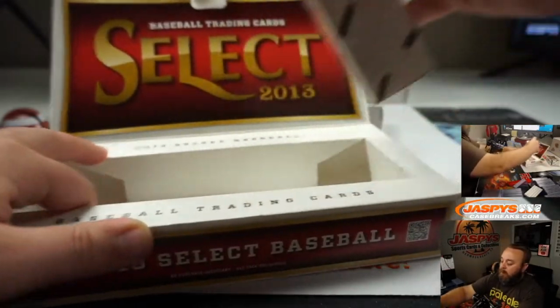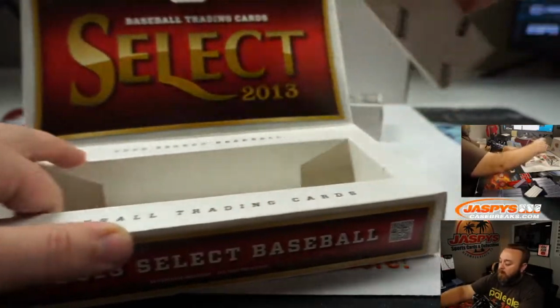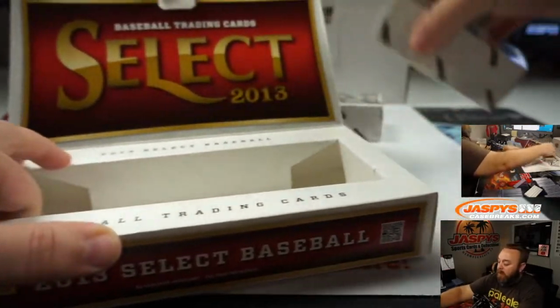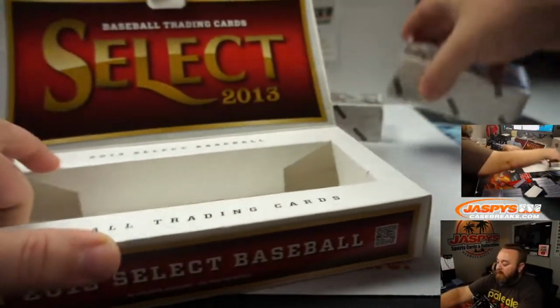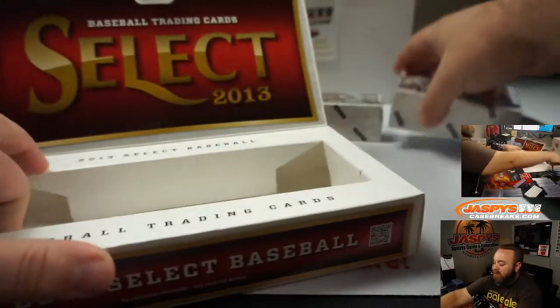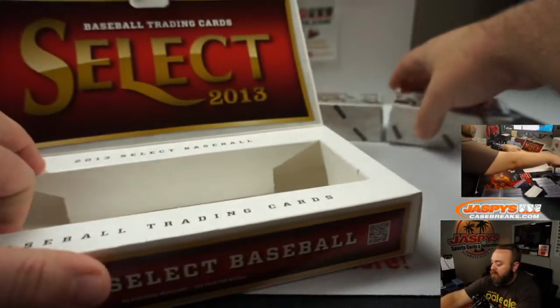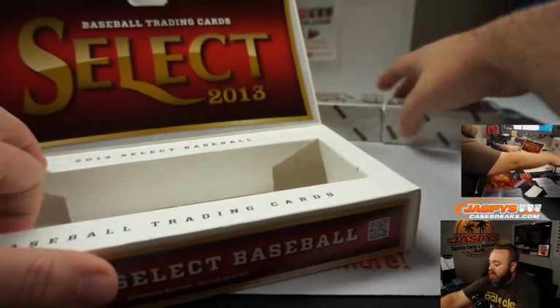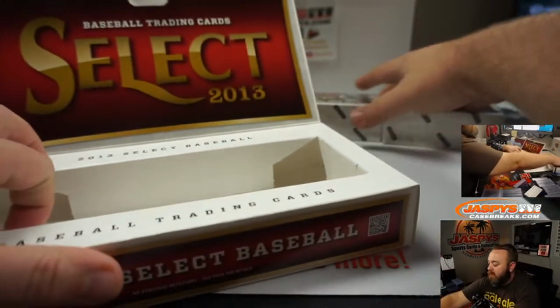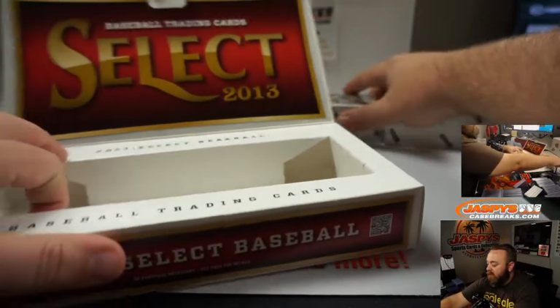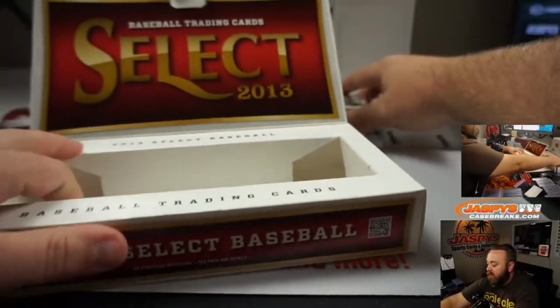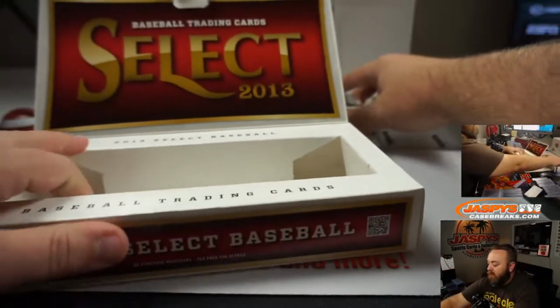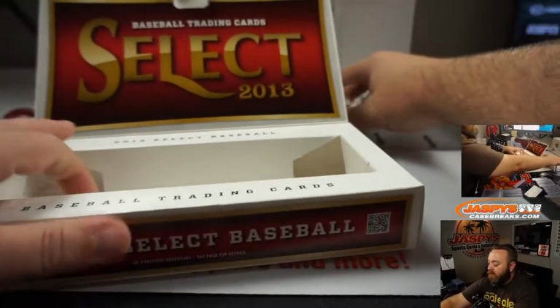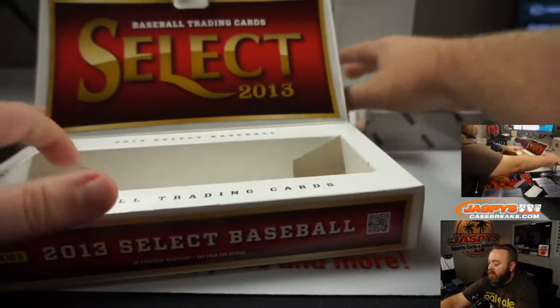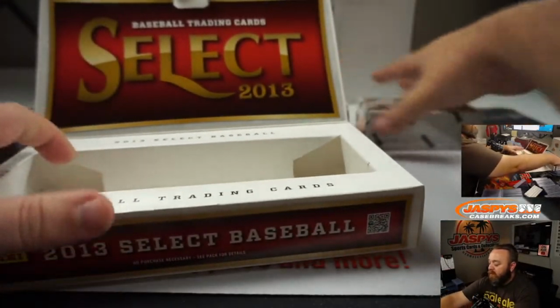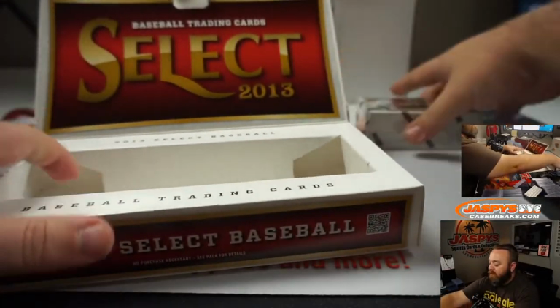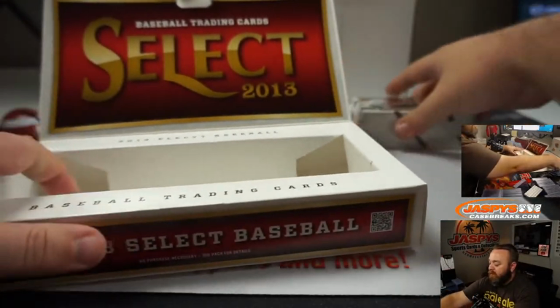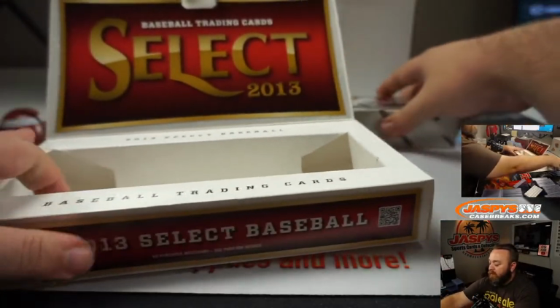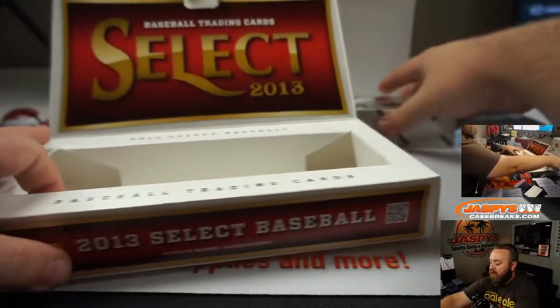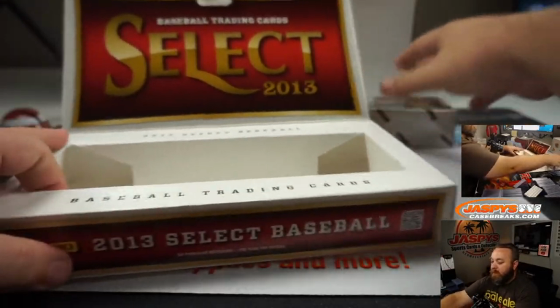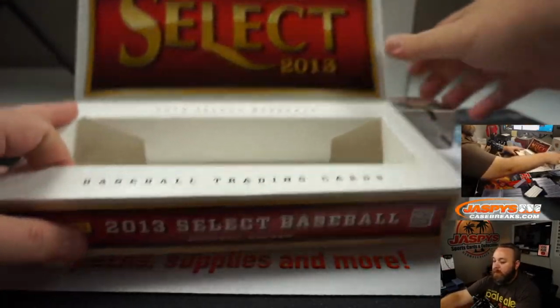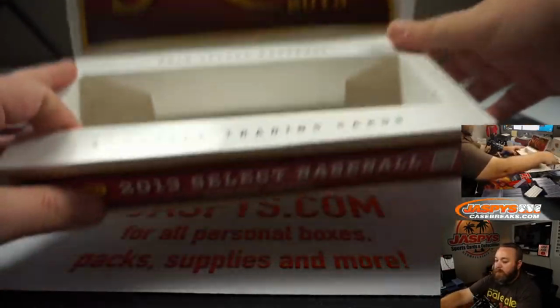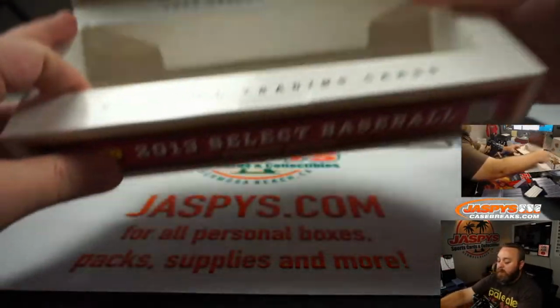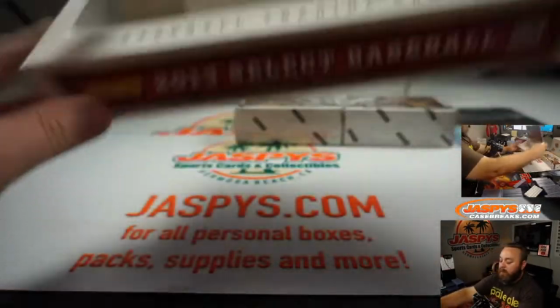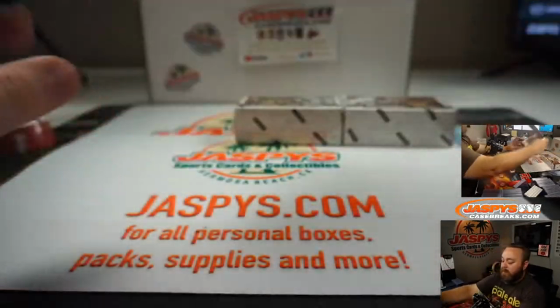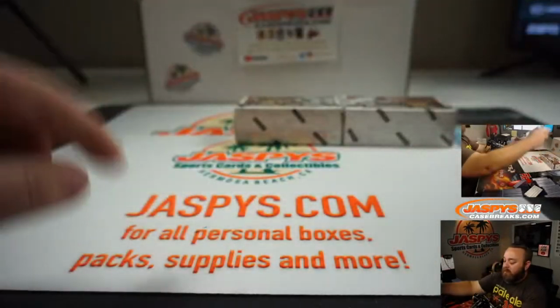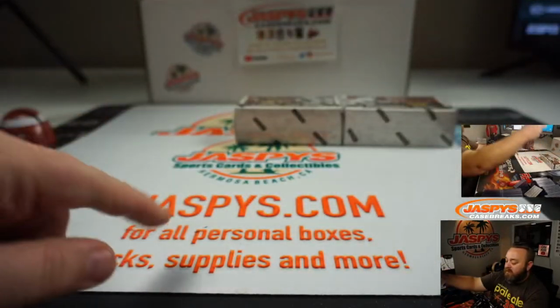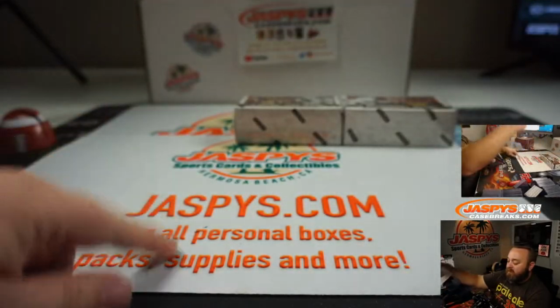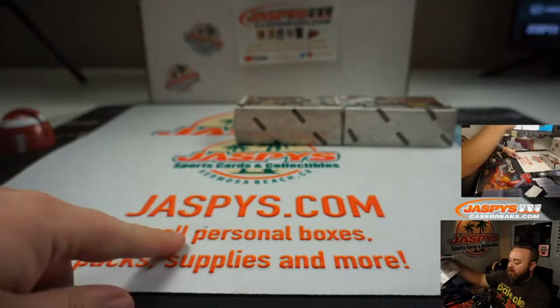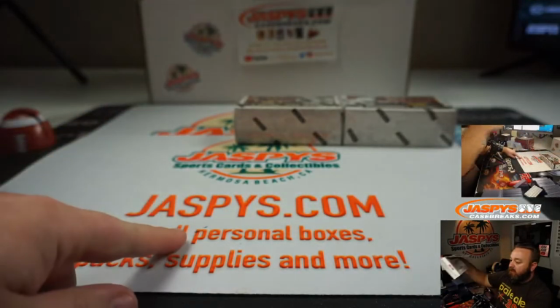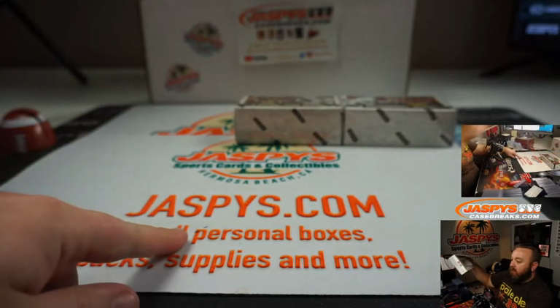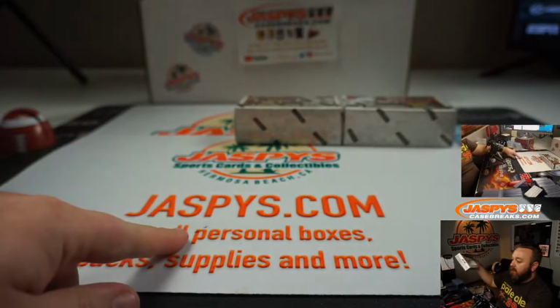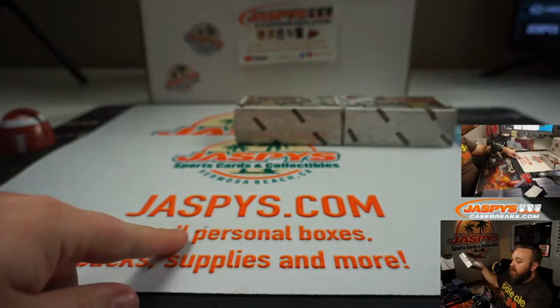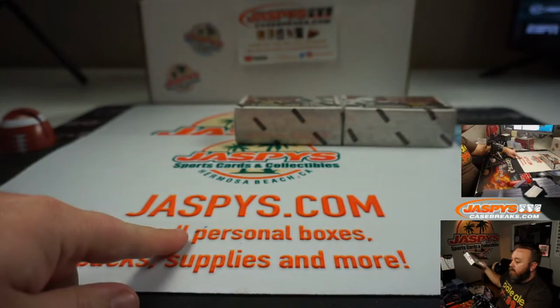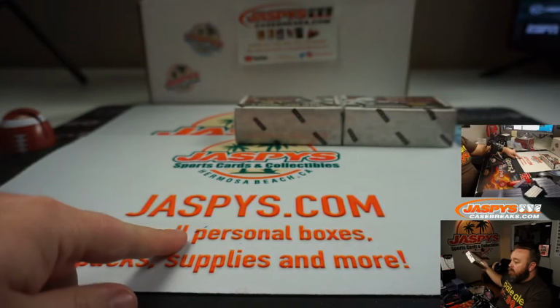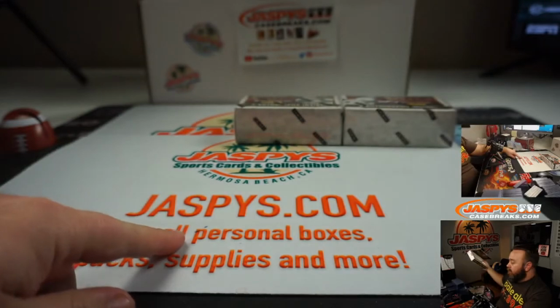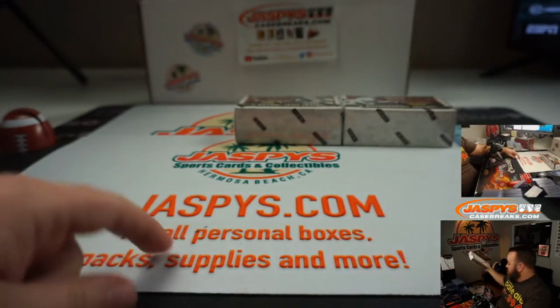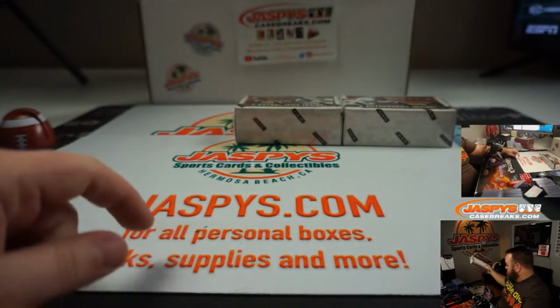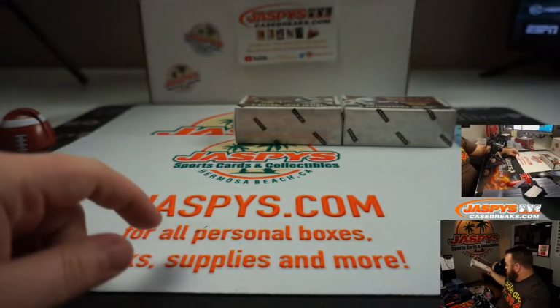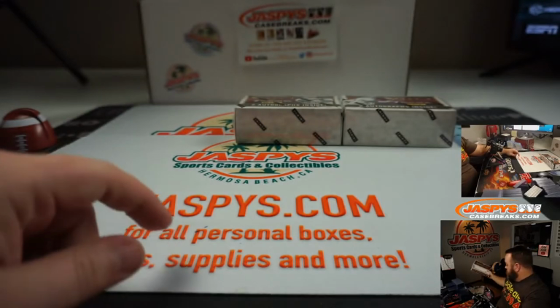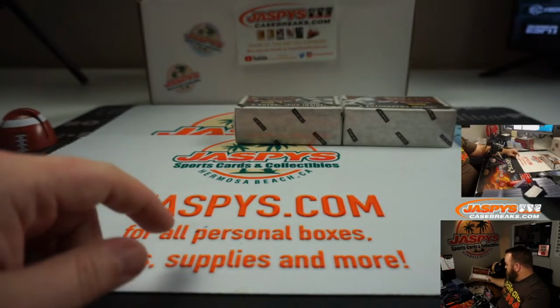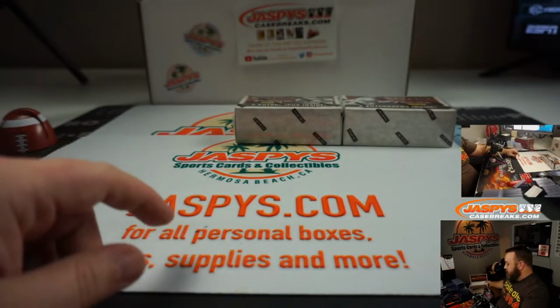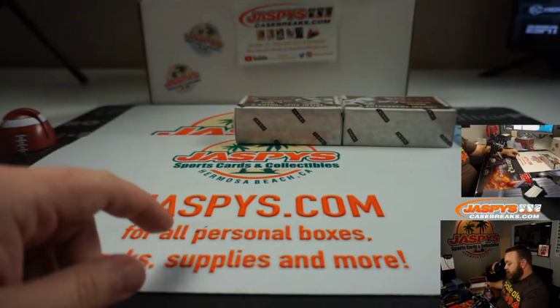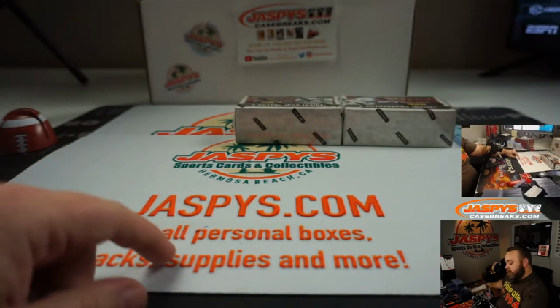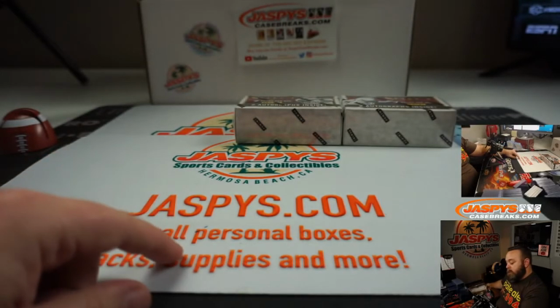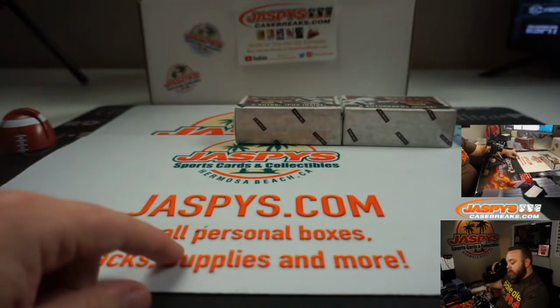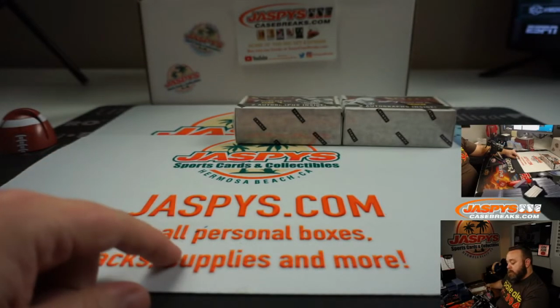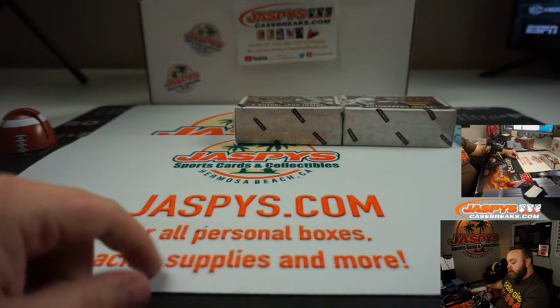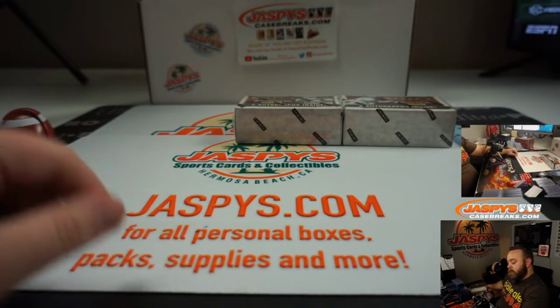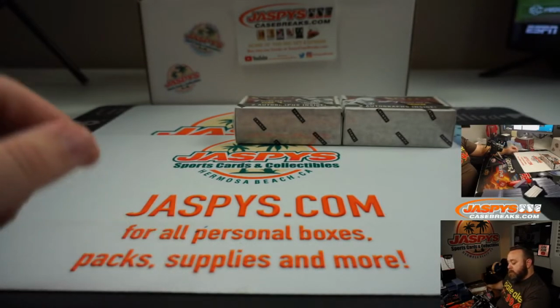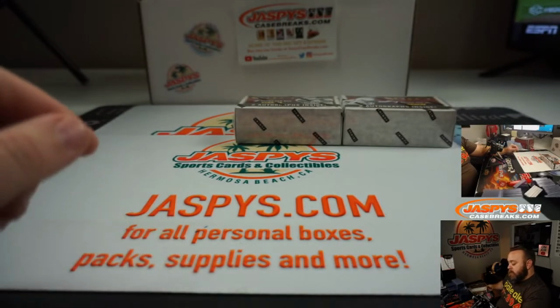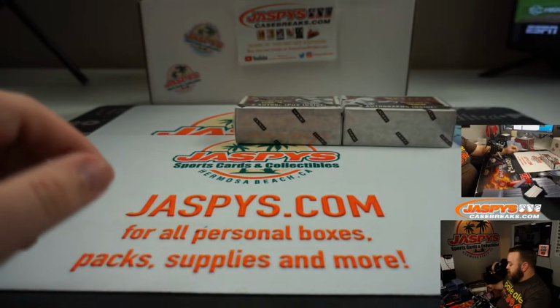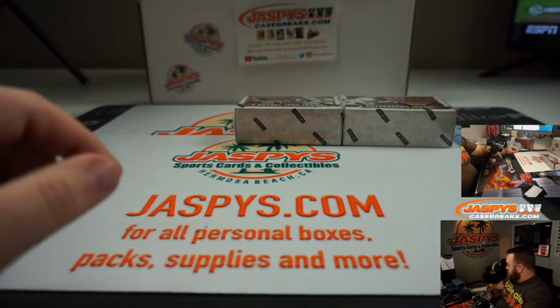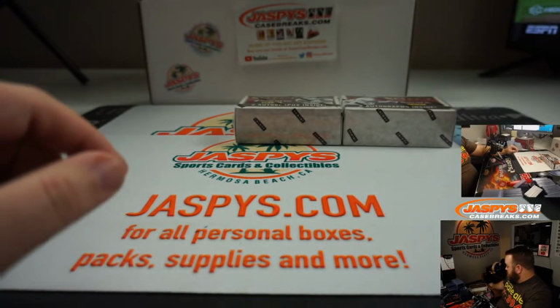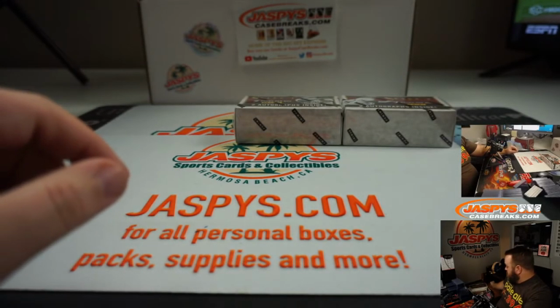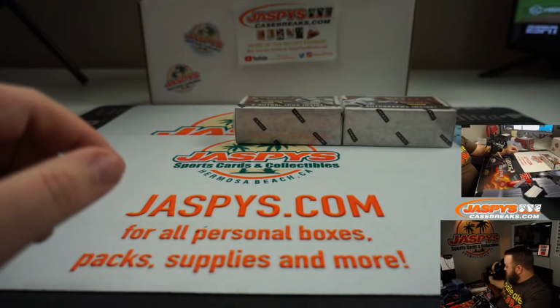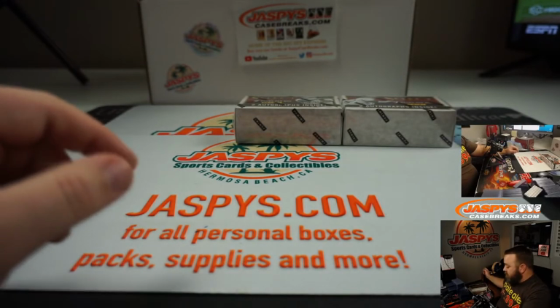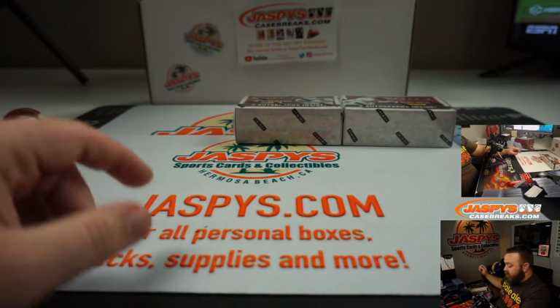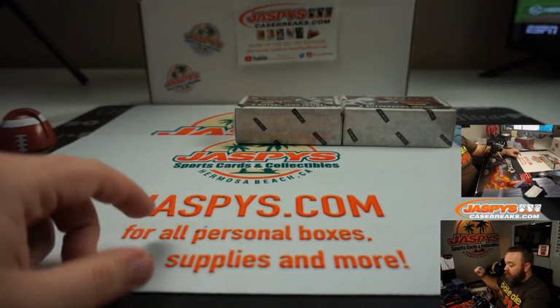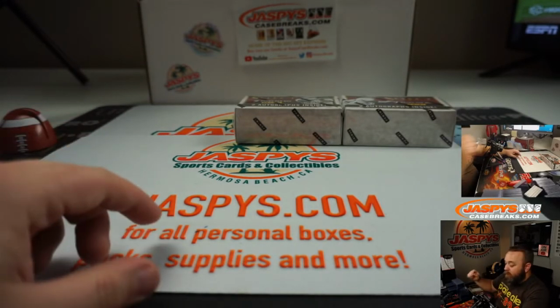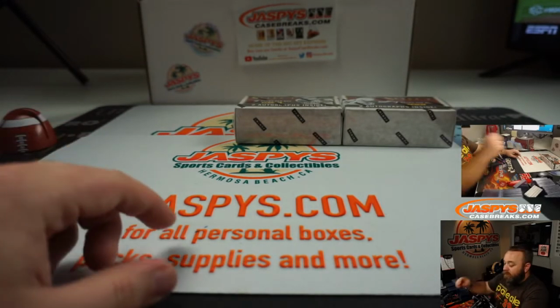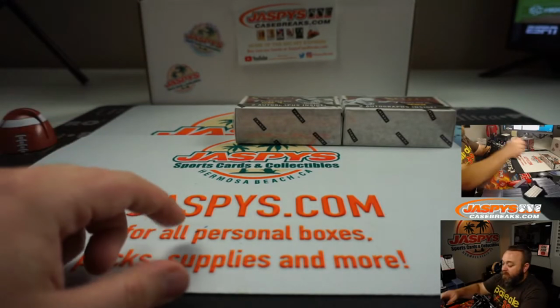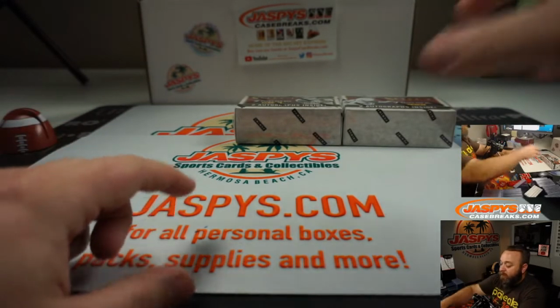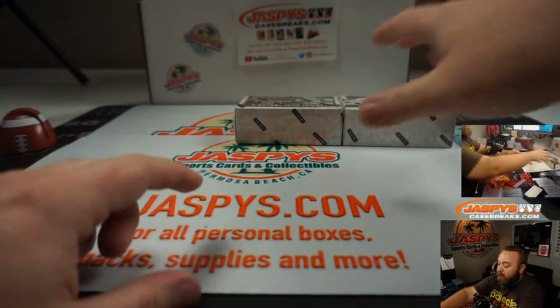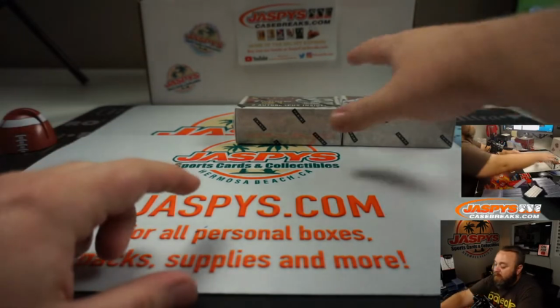Boxes of this and everything else available on Jaspys.com for personal breaks.